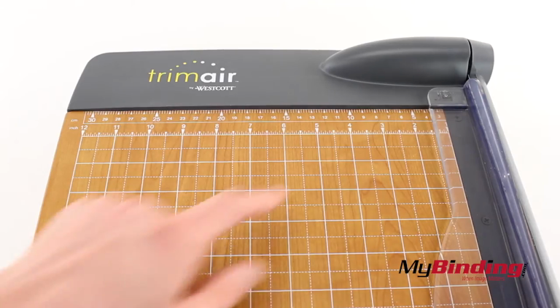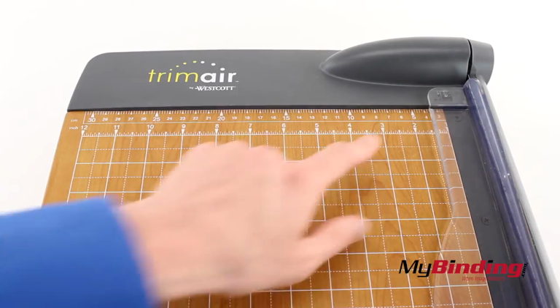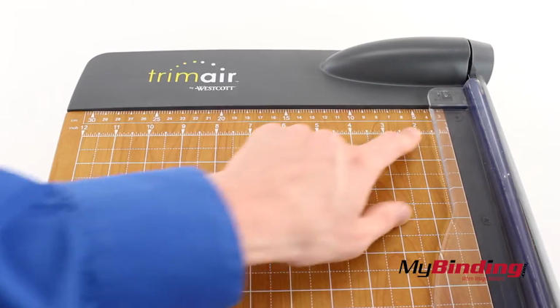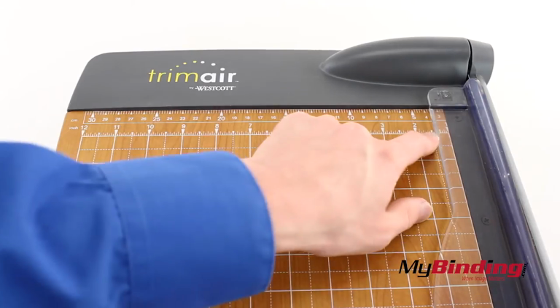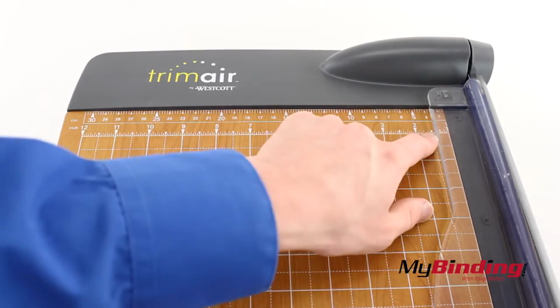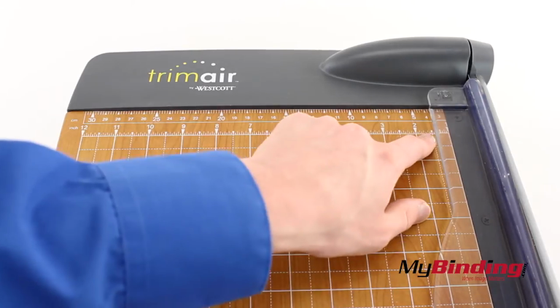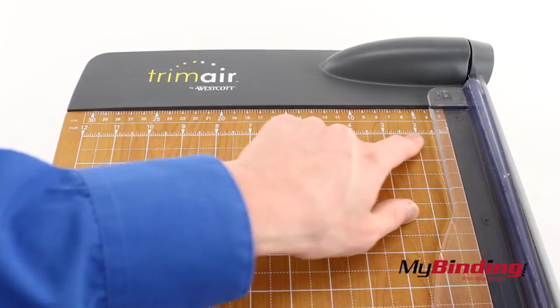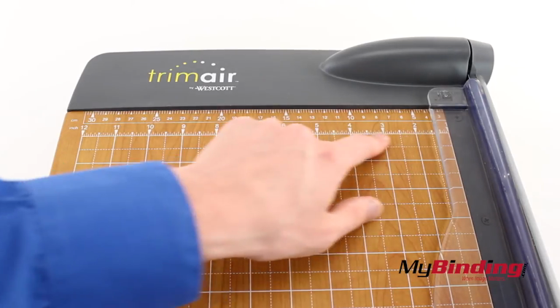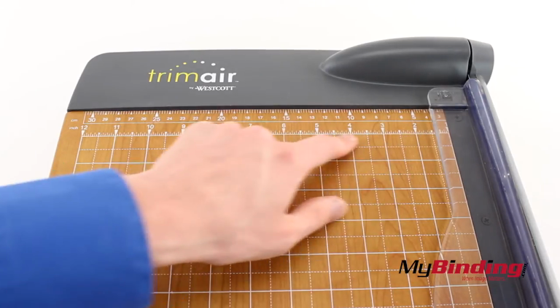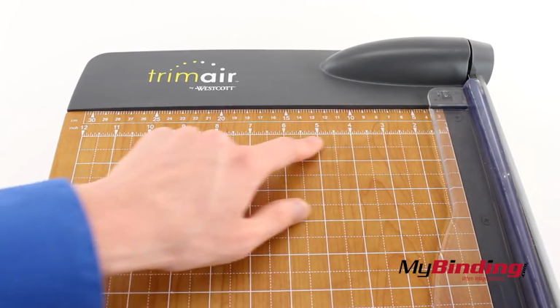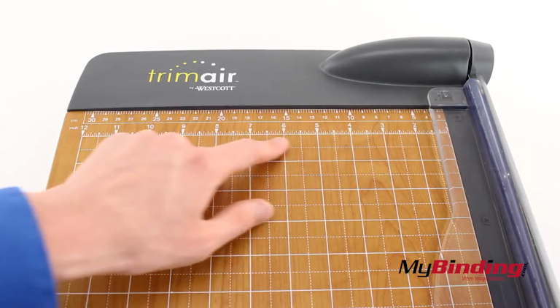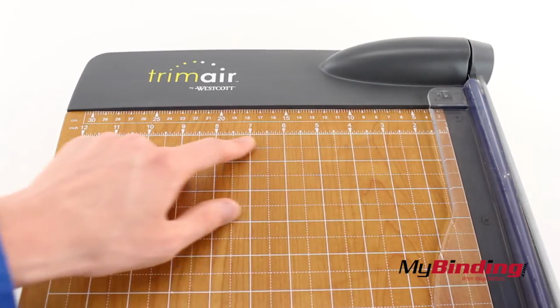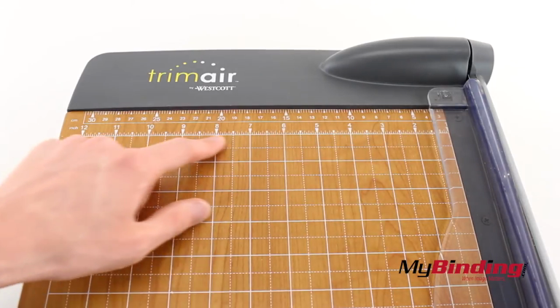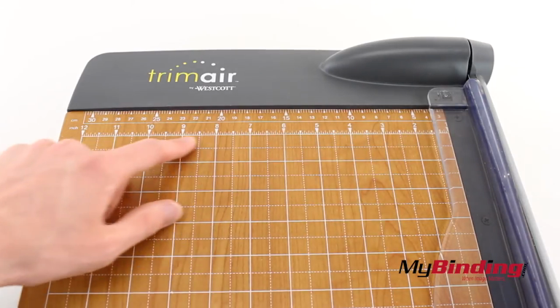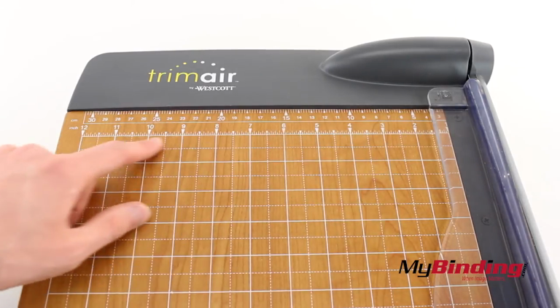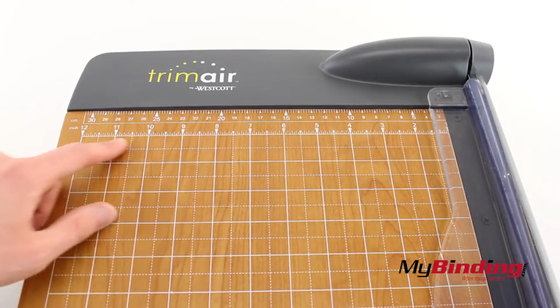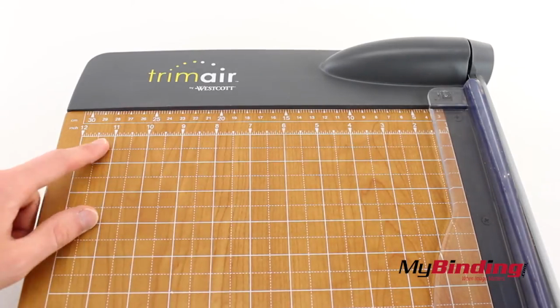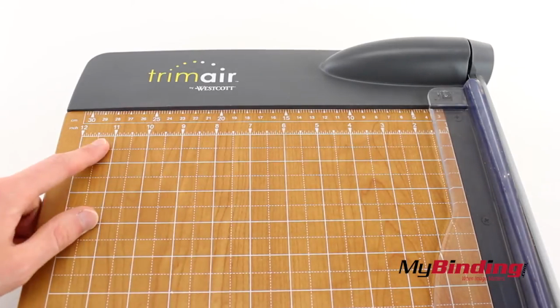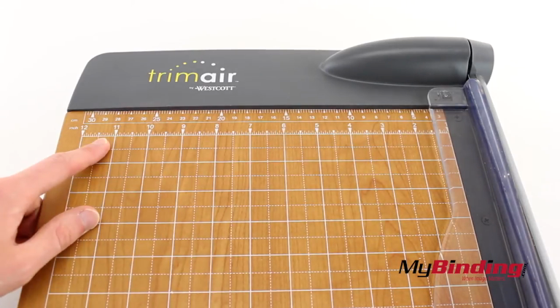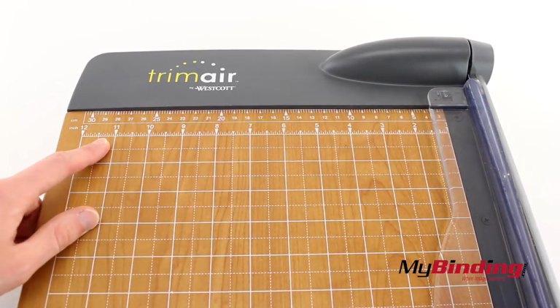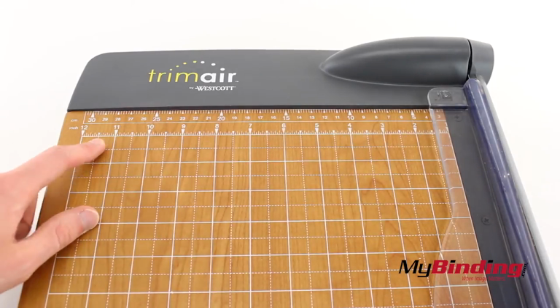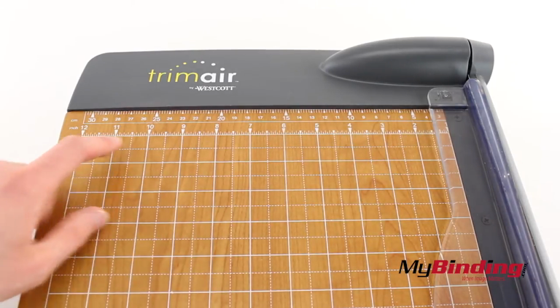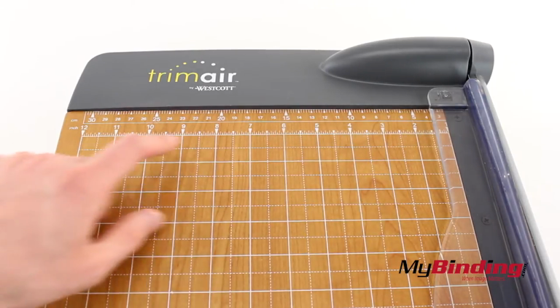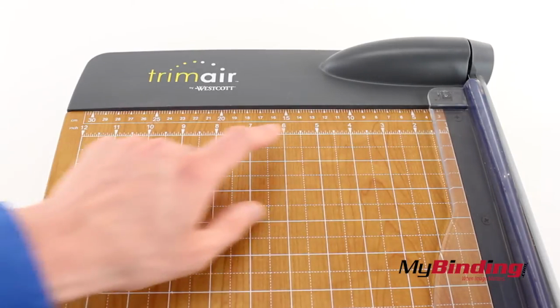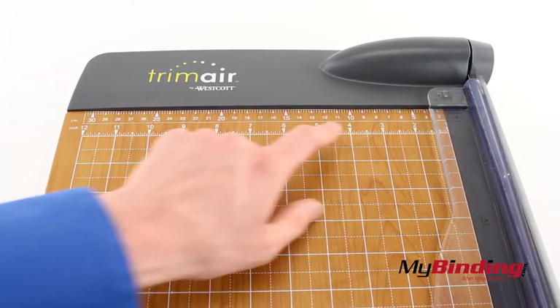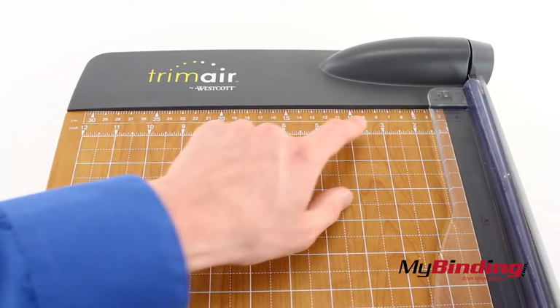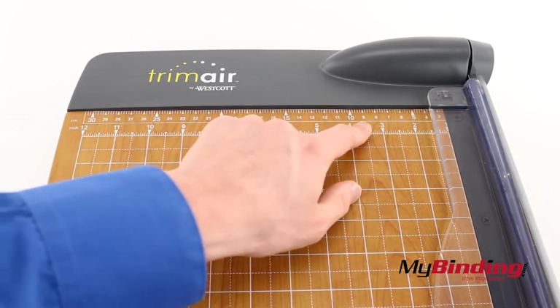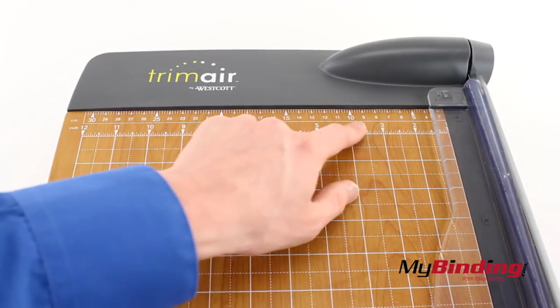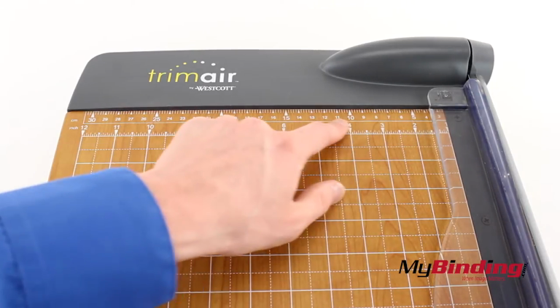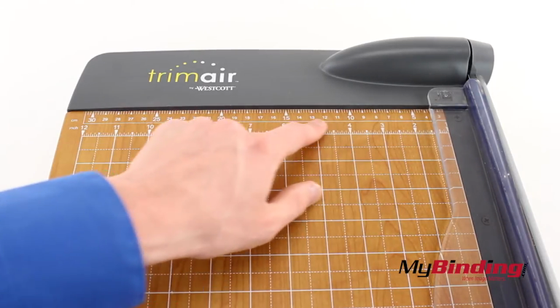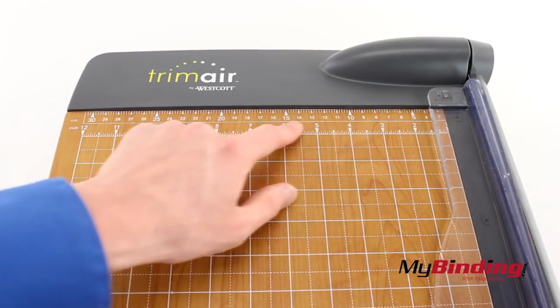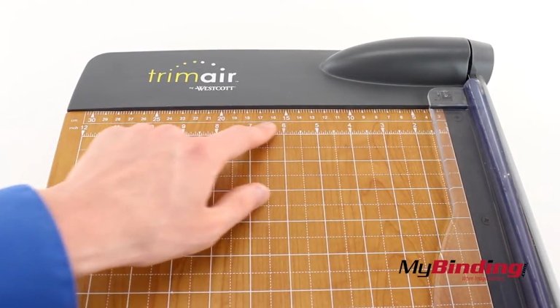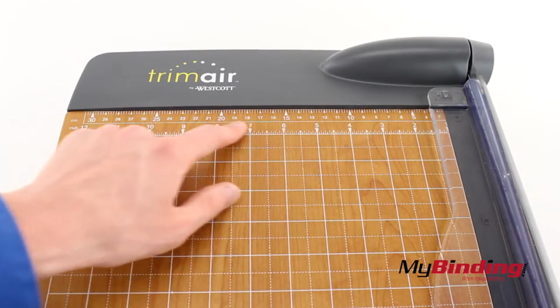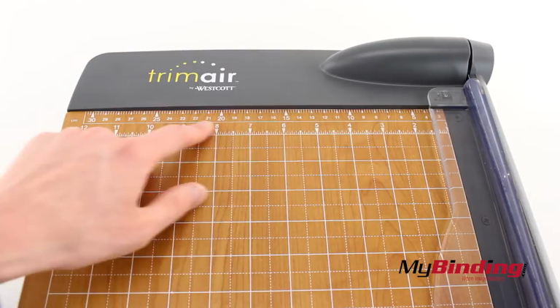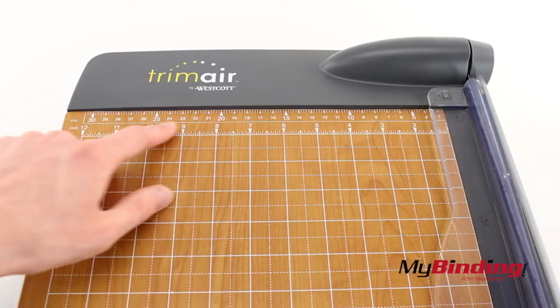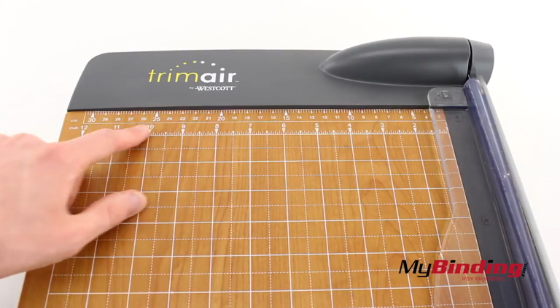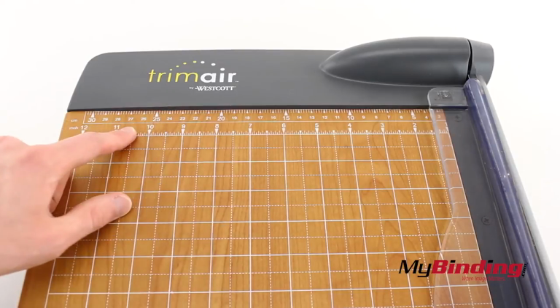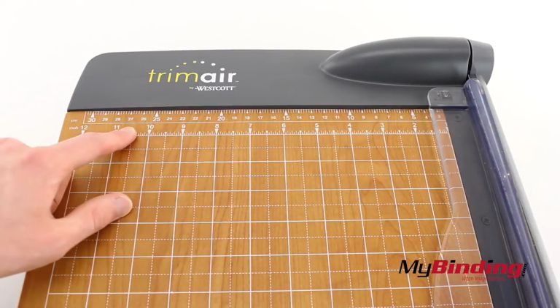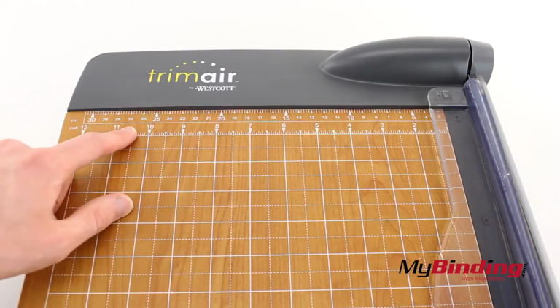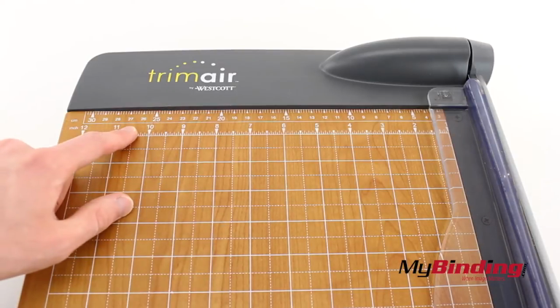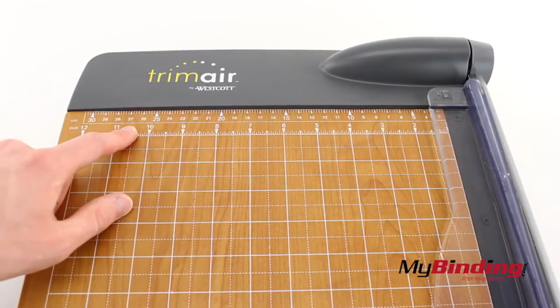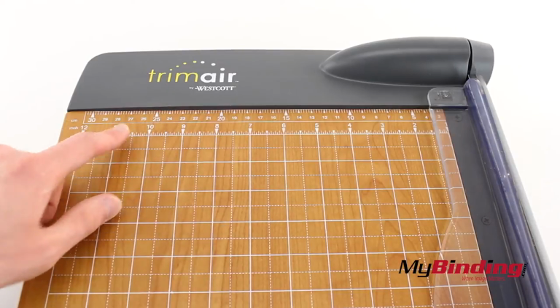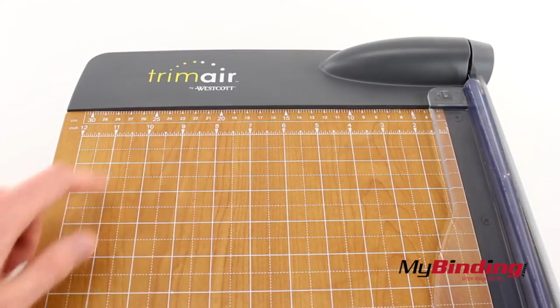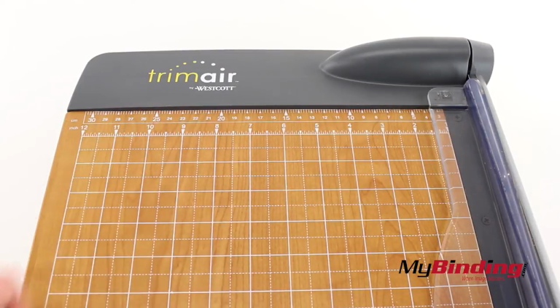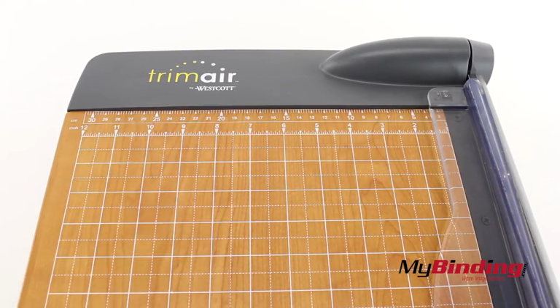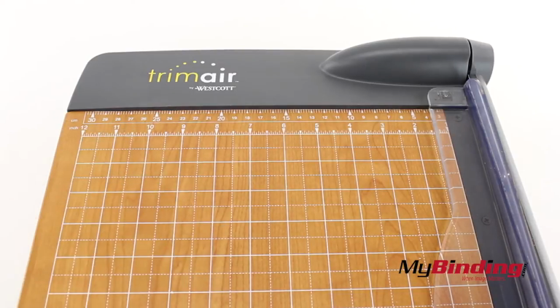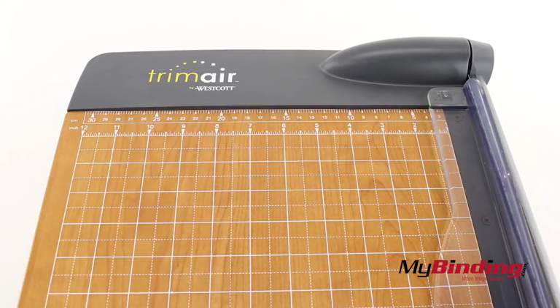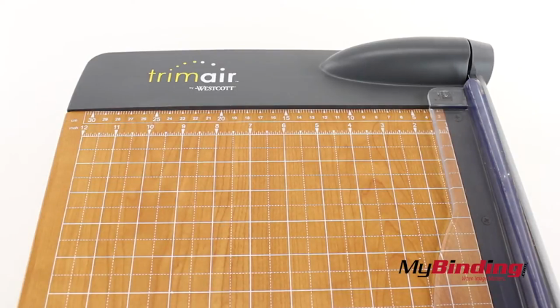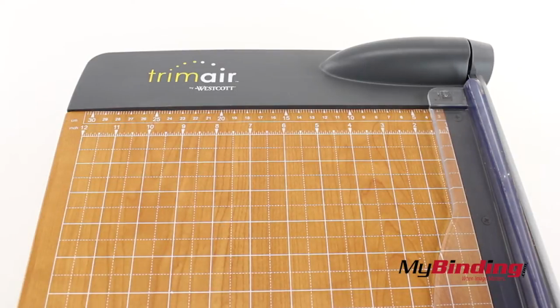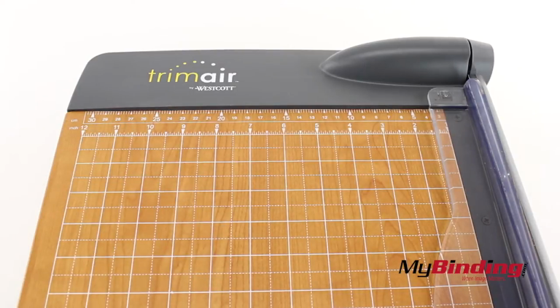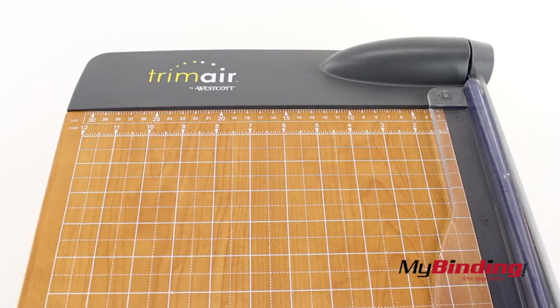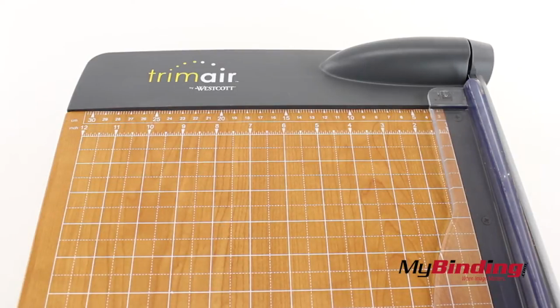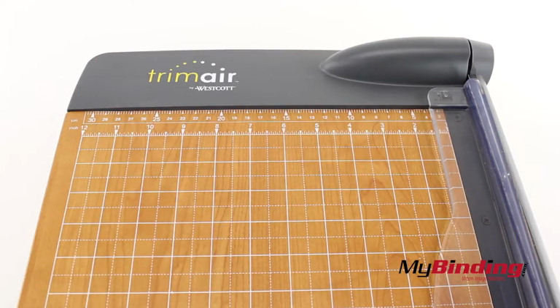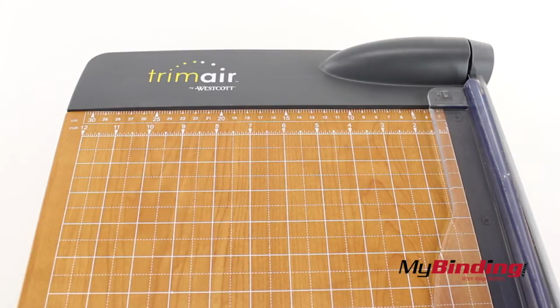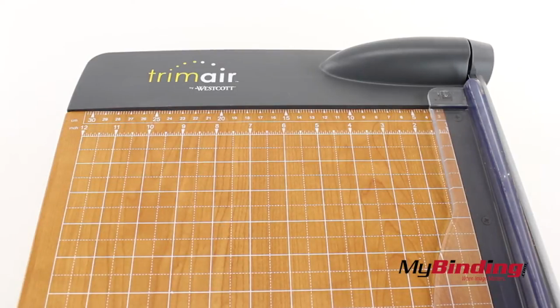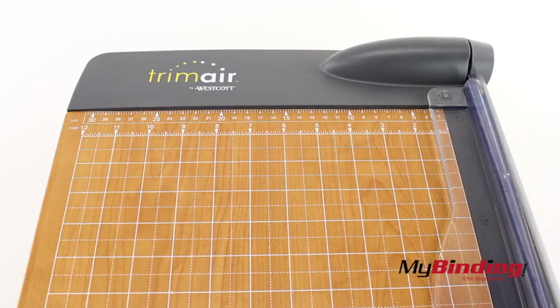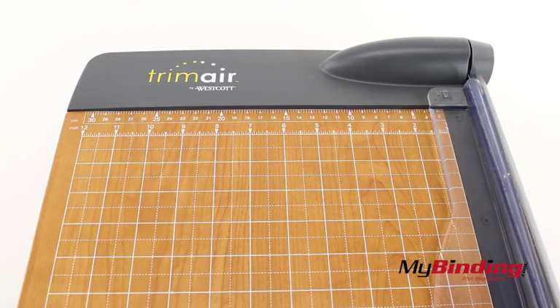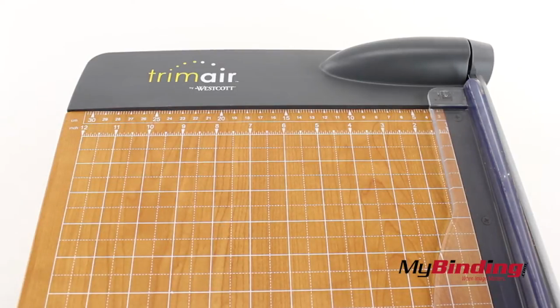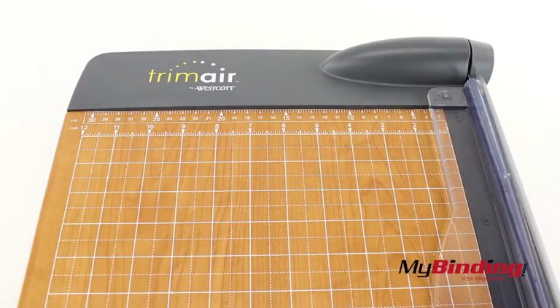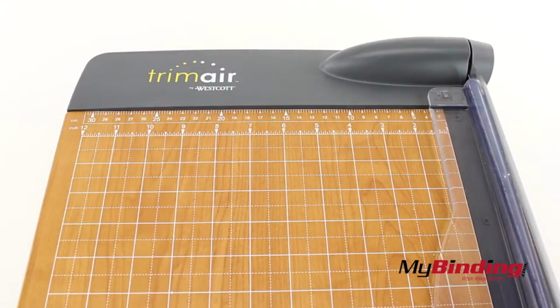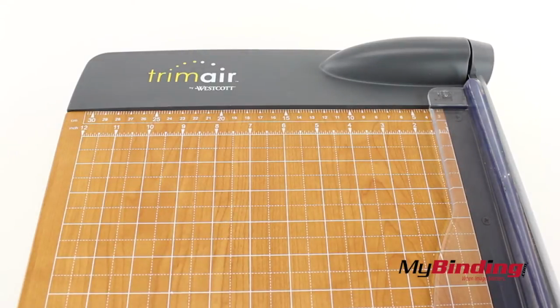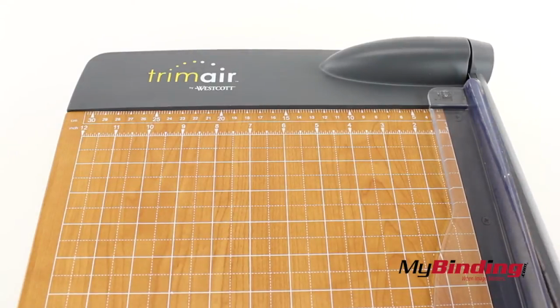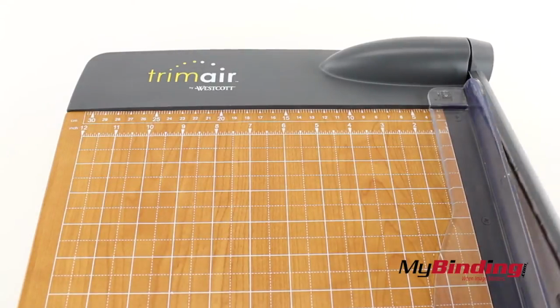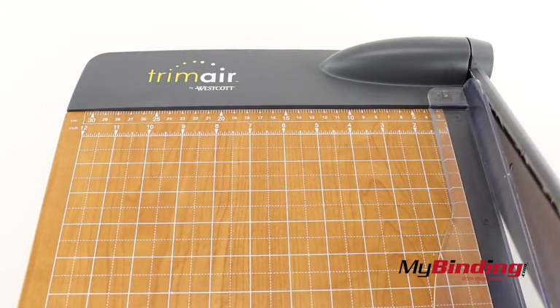On the board are inch and centimeter measurements. The grid on the entire board is measured in half inch measurements as well.